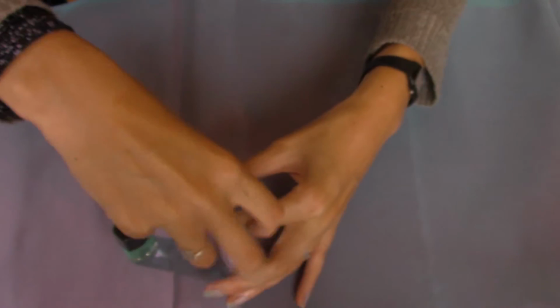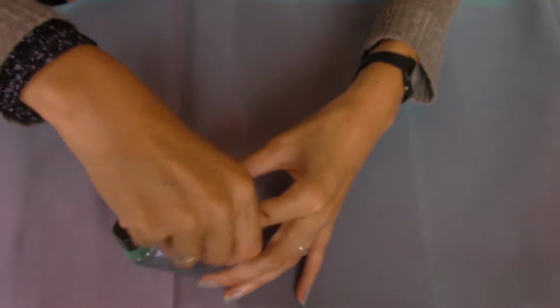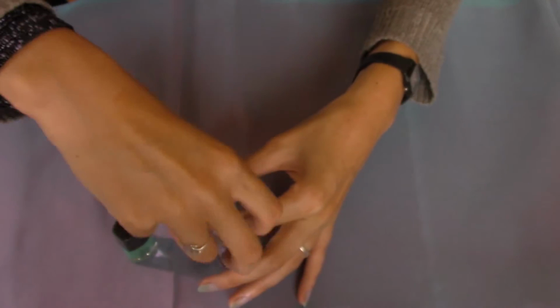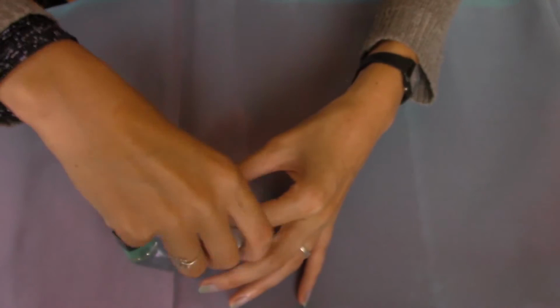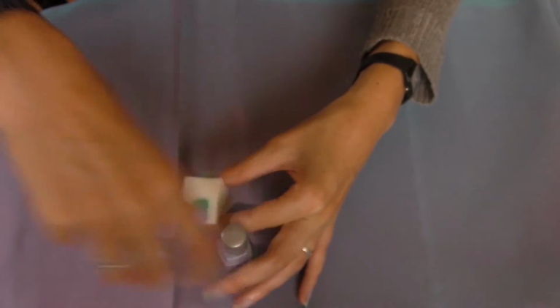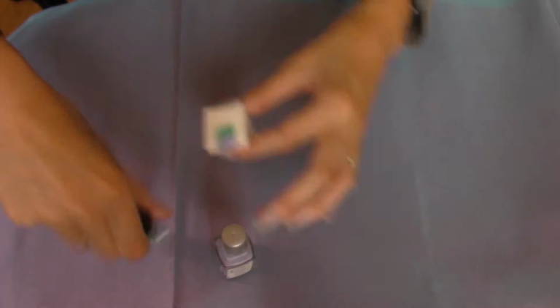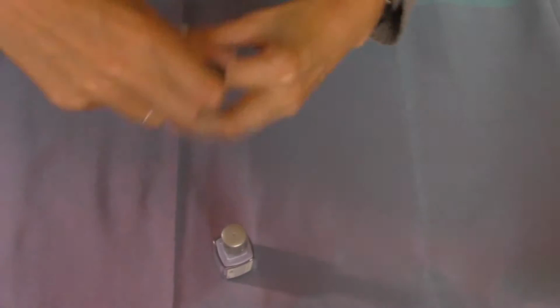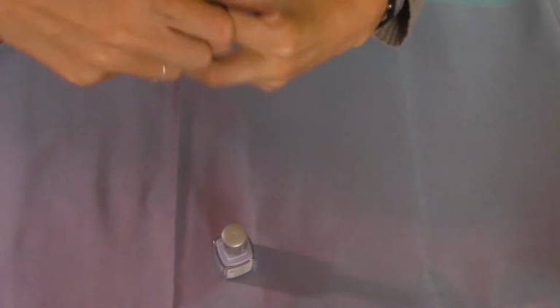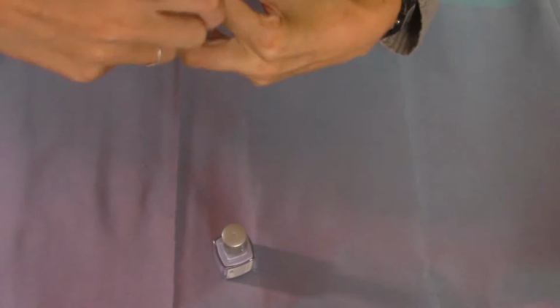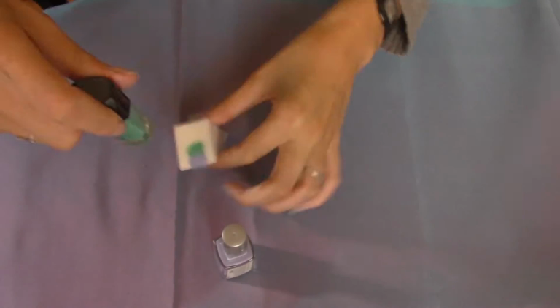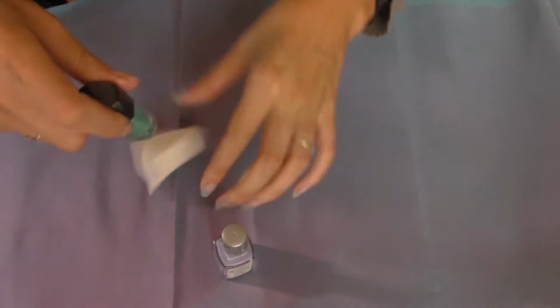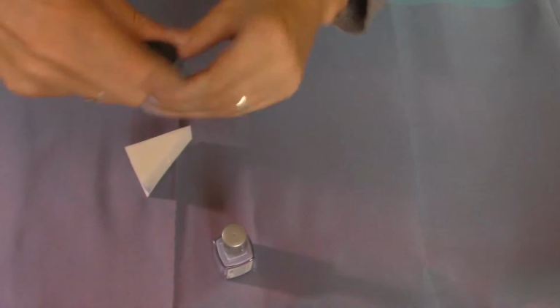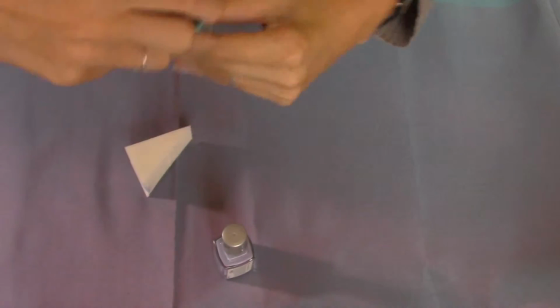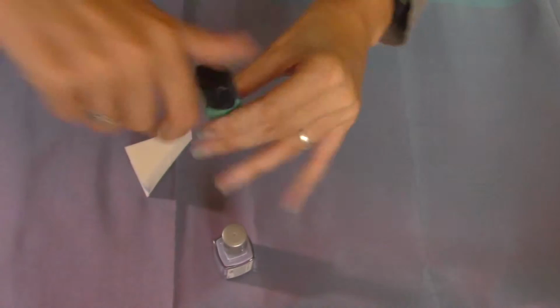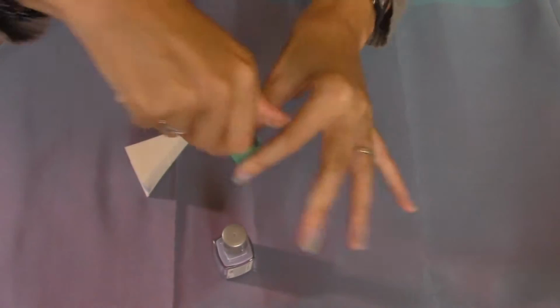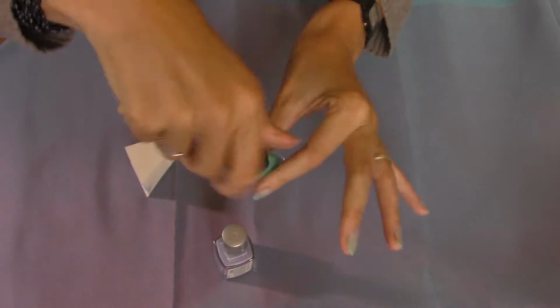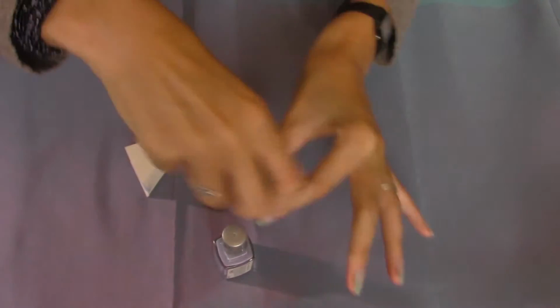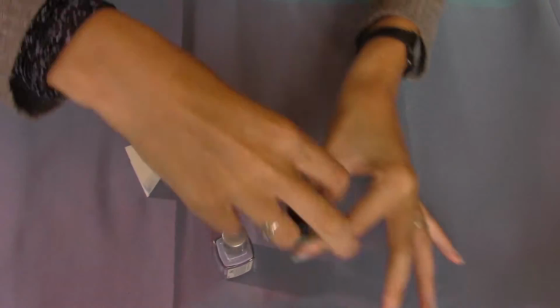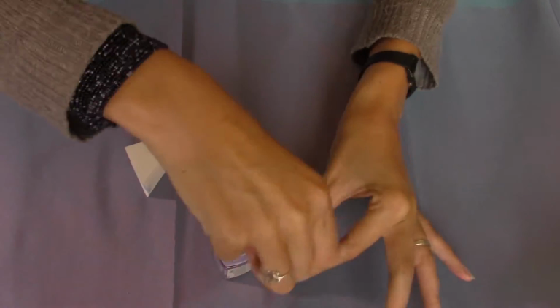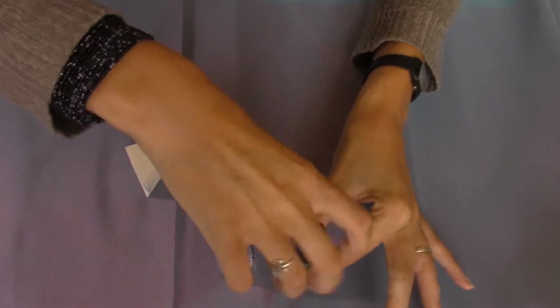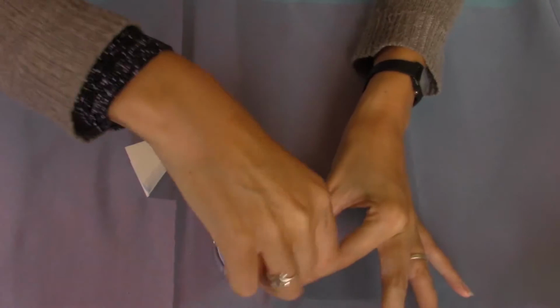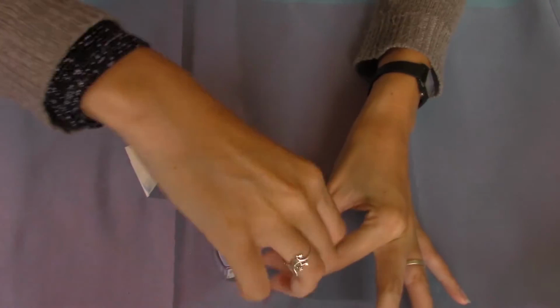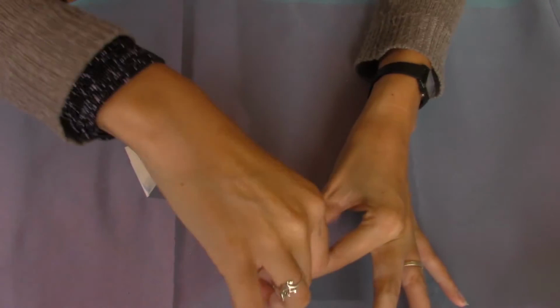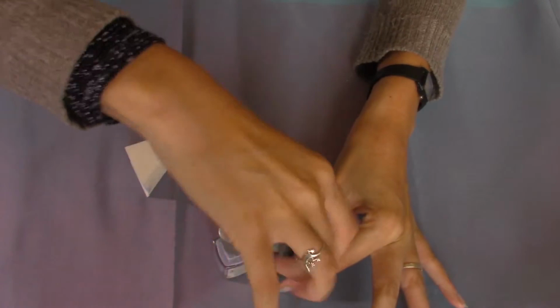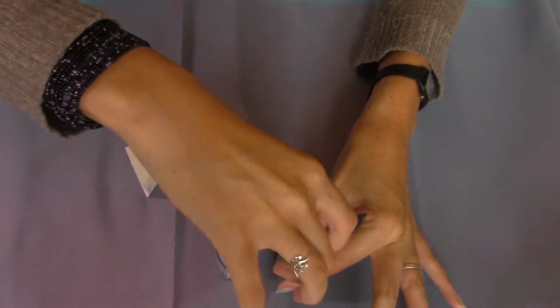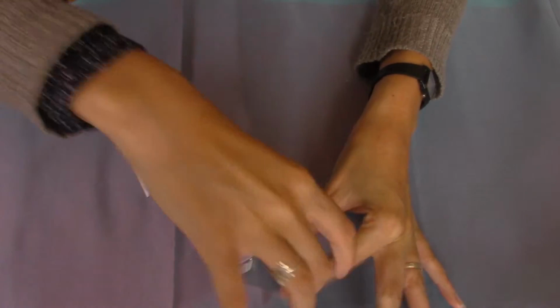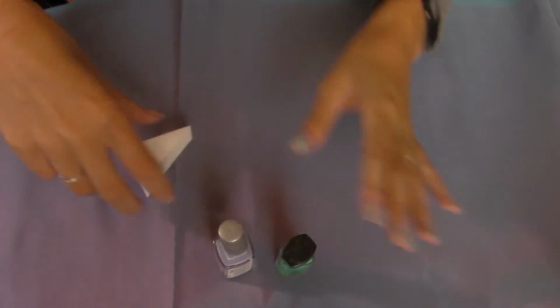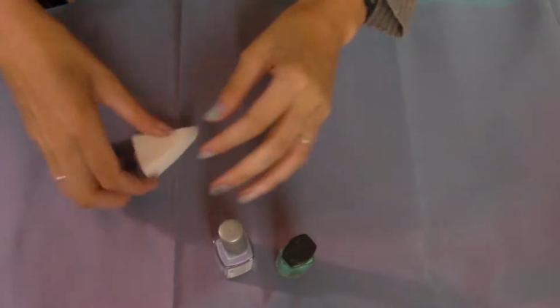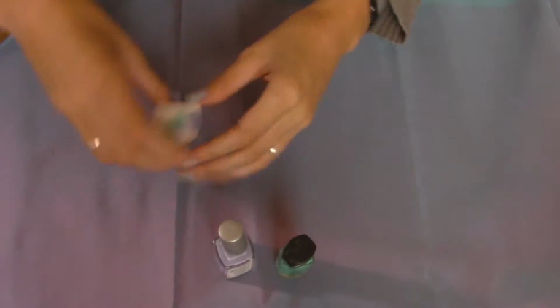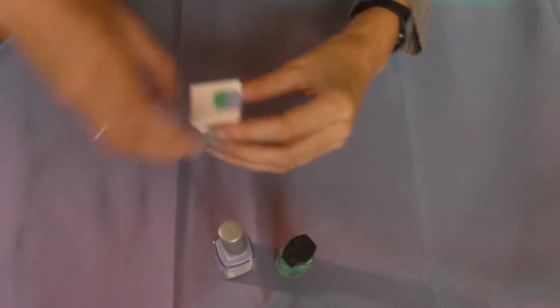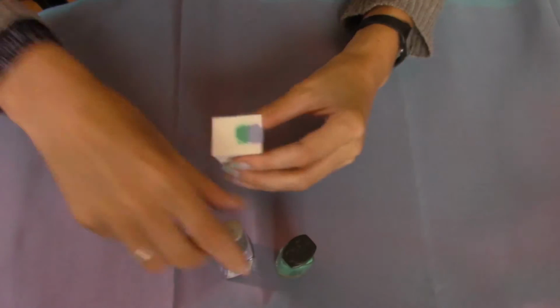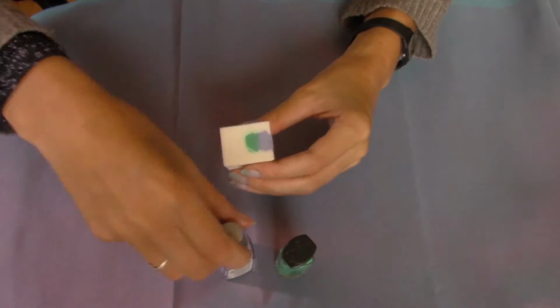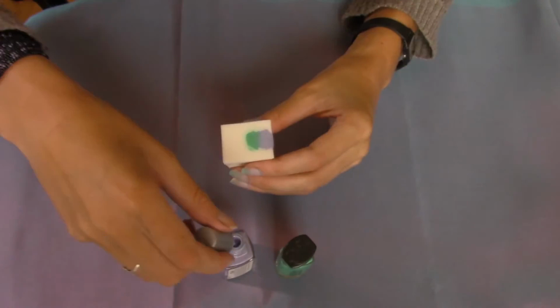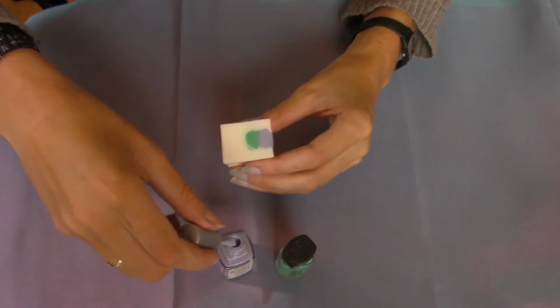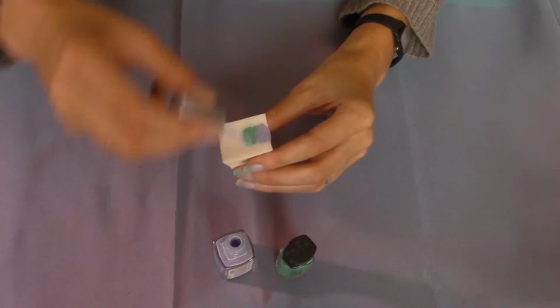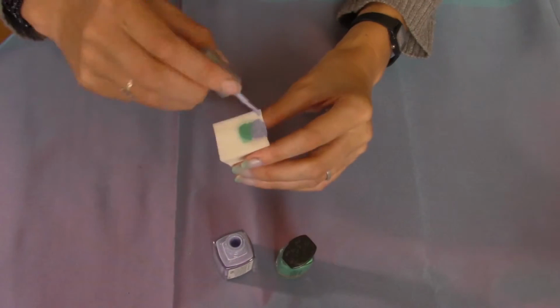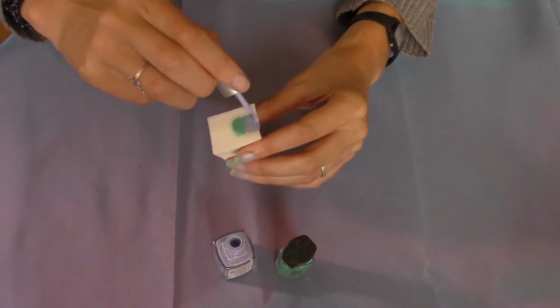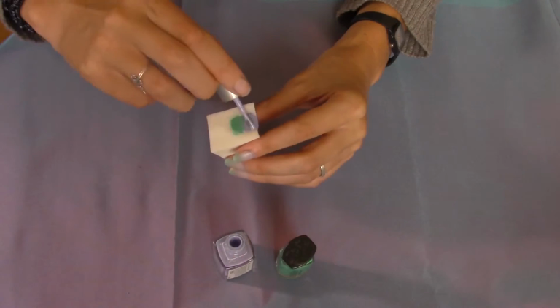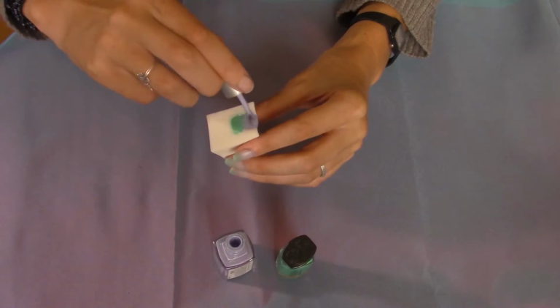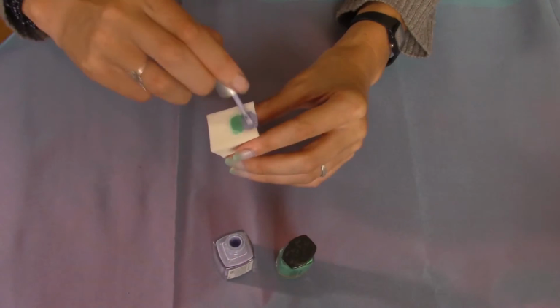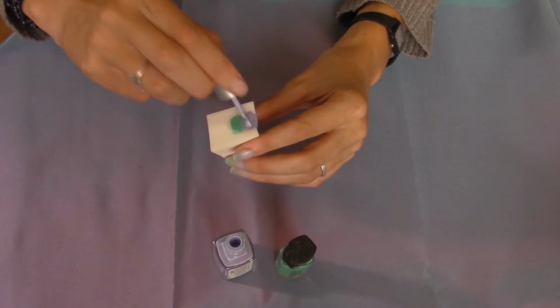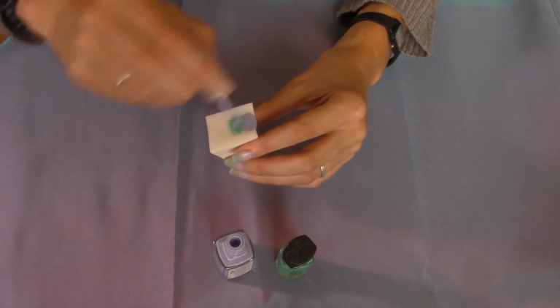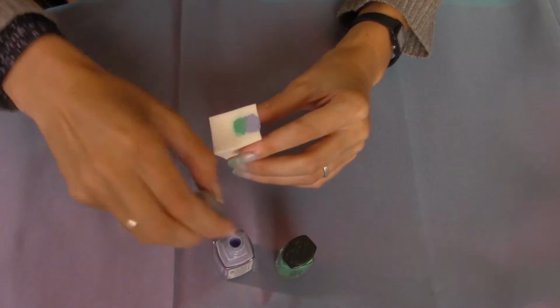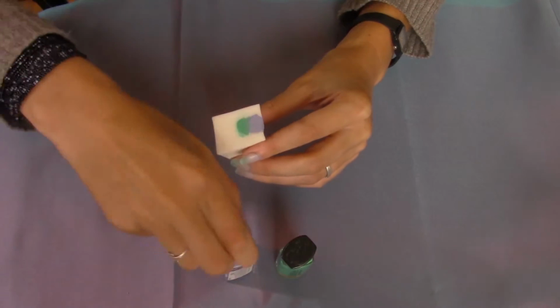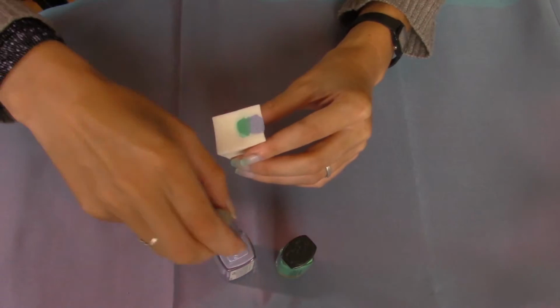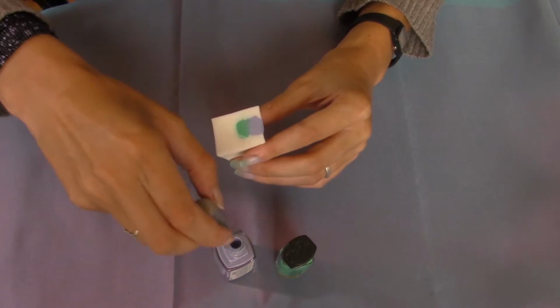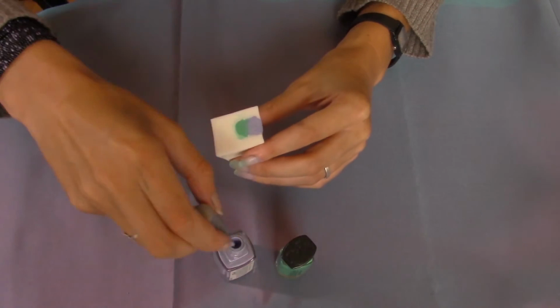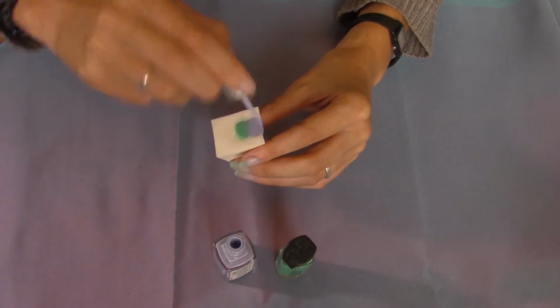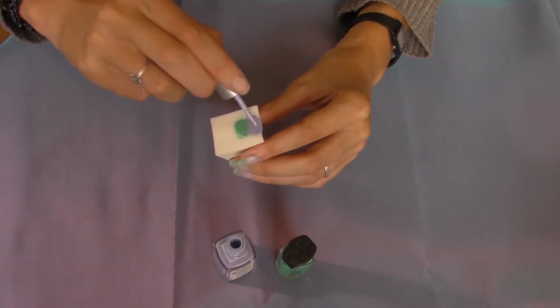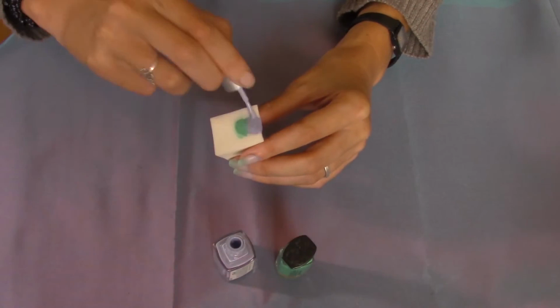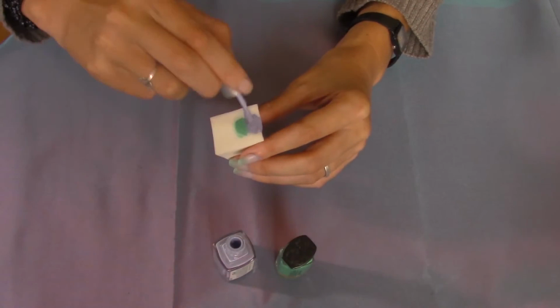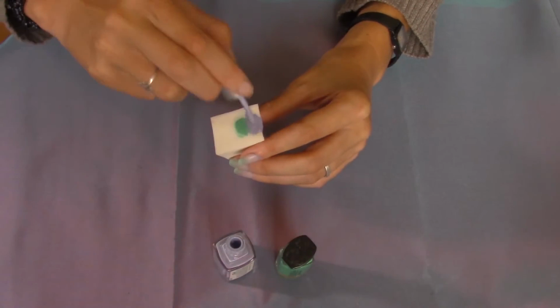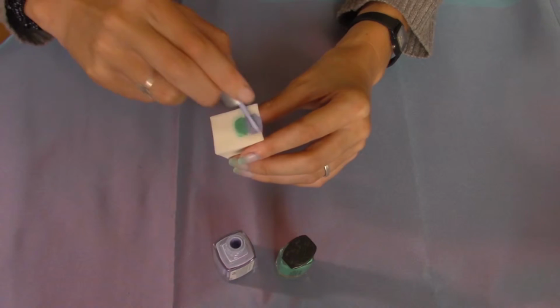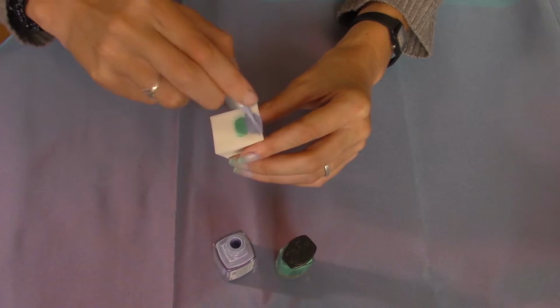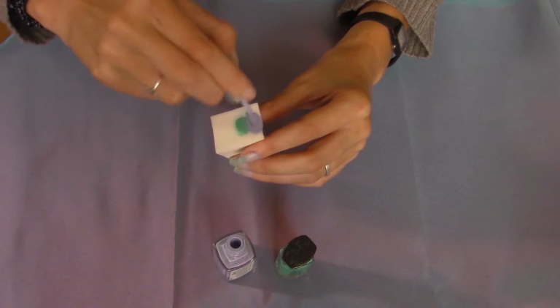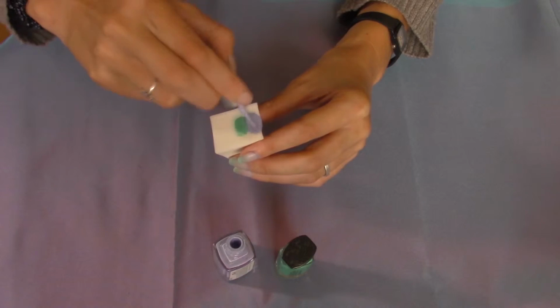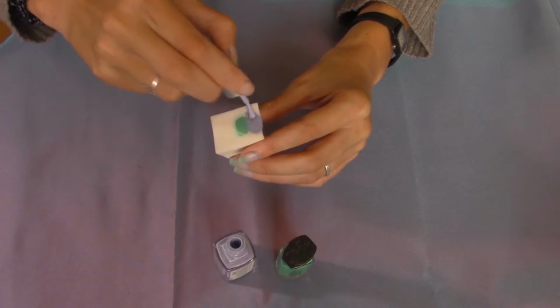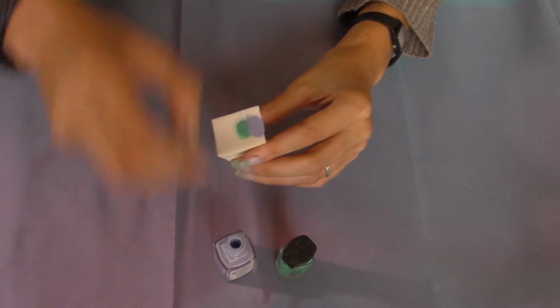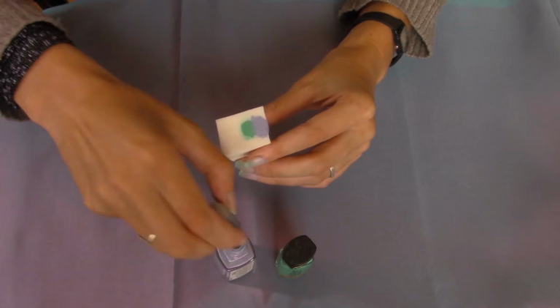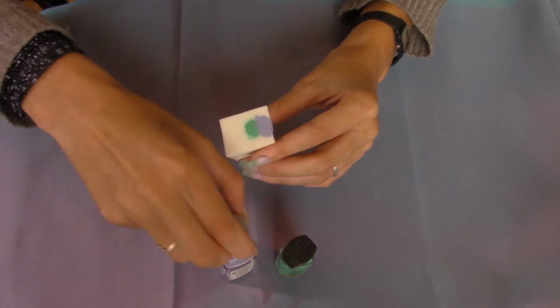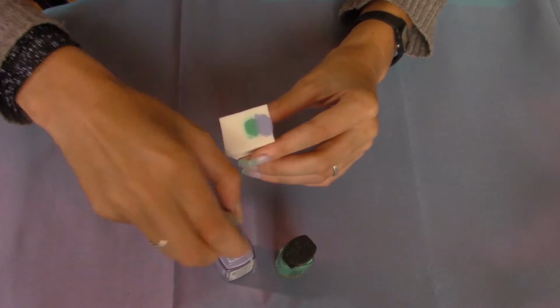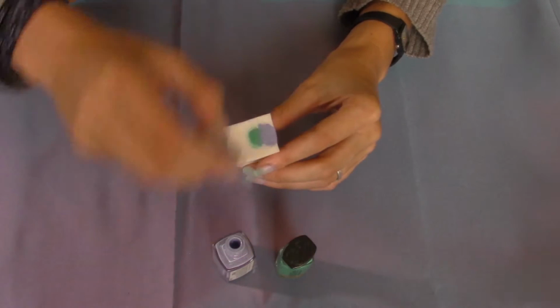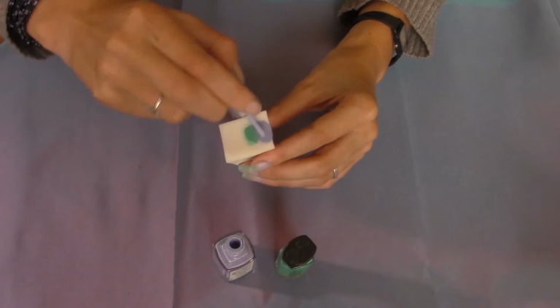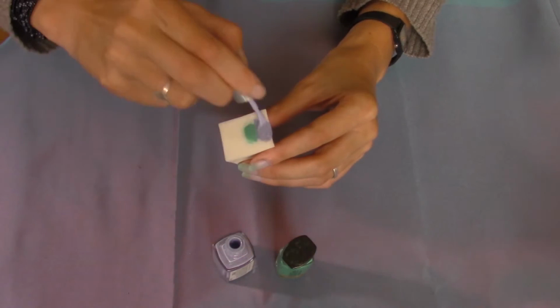Actually, my nail polish was a bit watery, so you might have better nail polish and it will be done in just two coats.